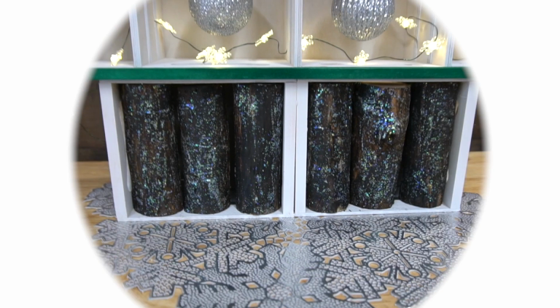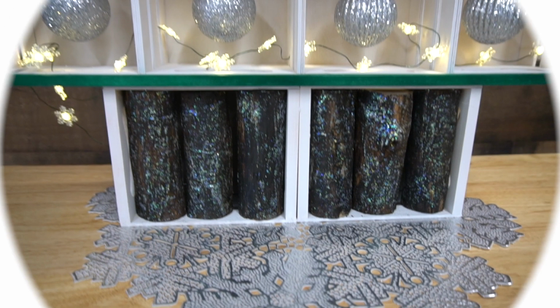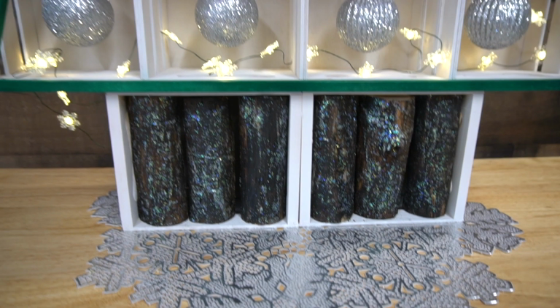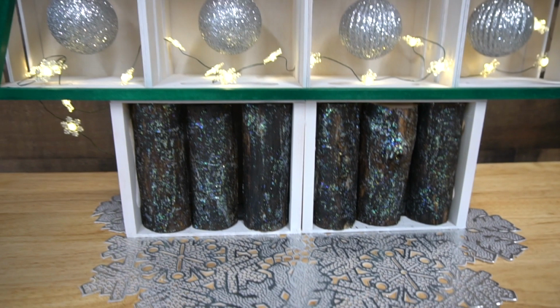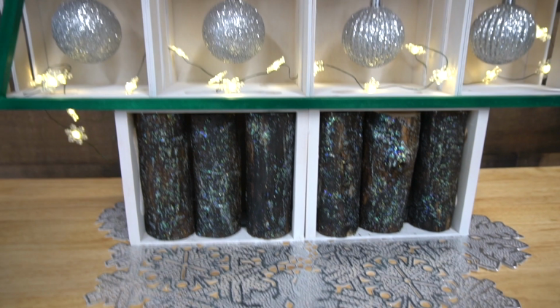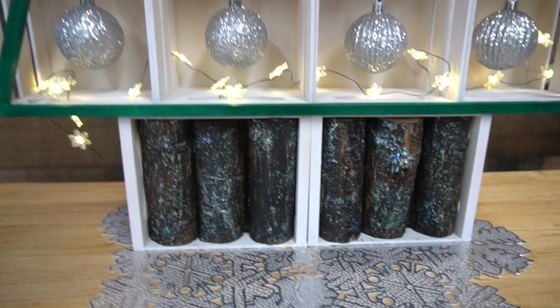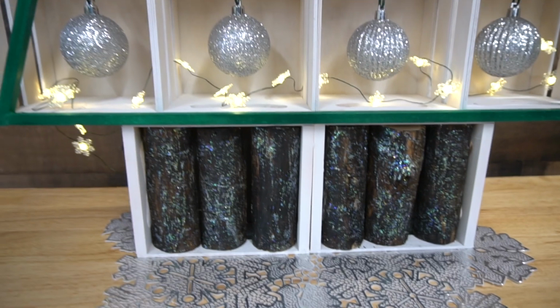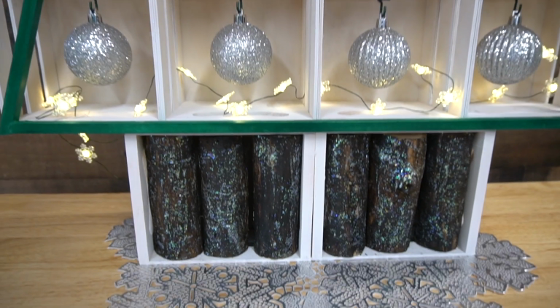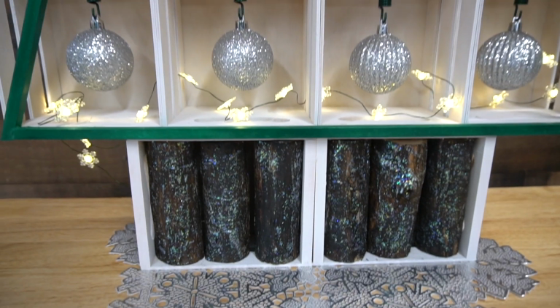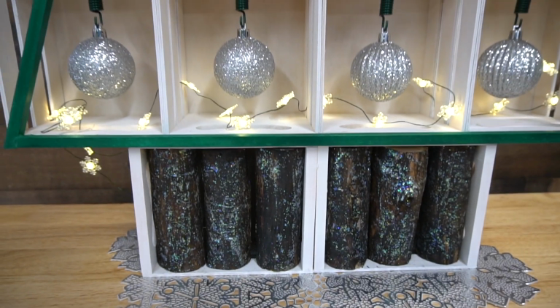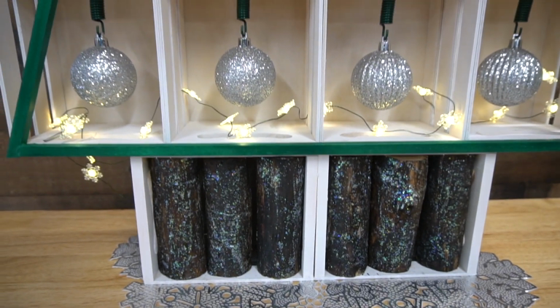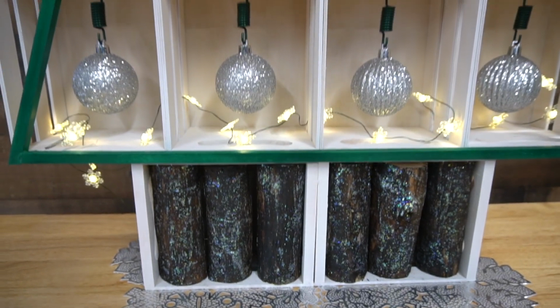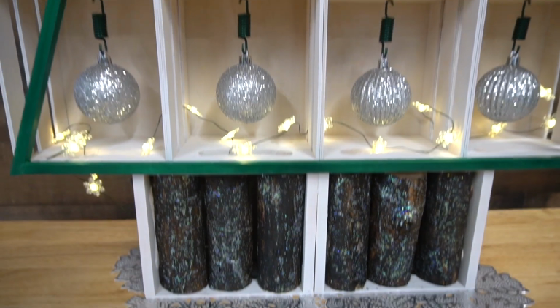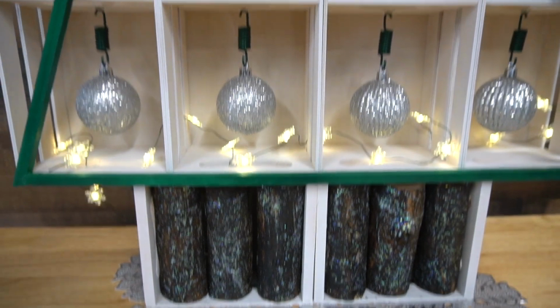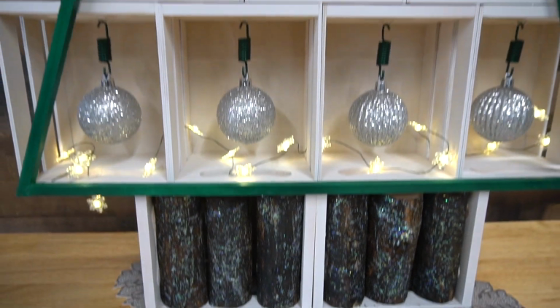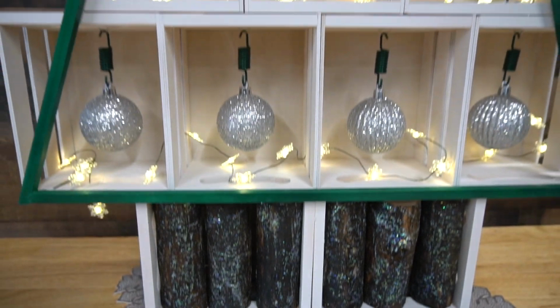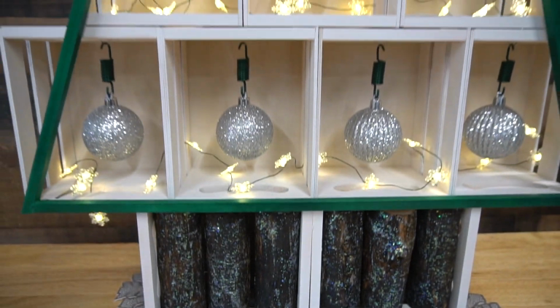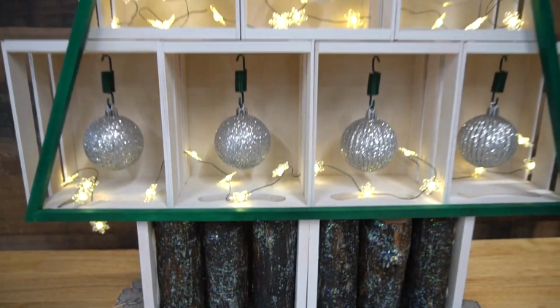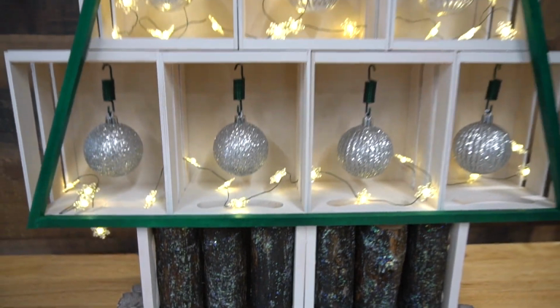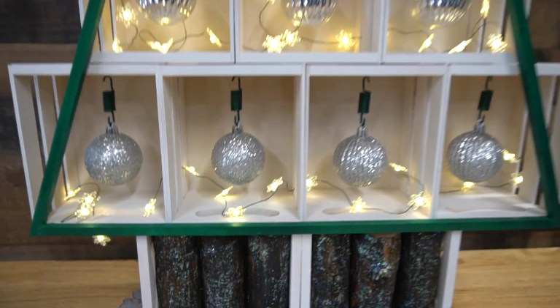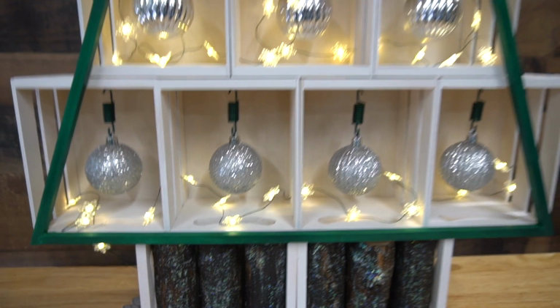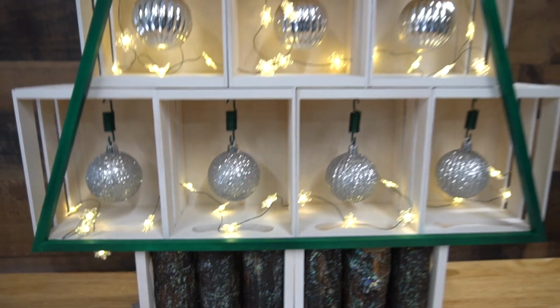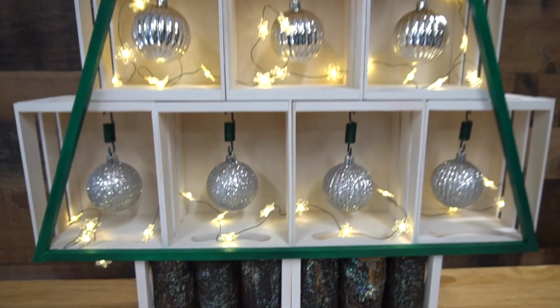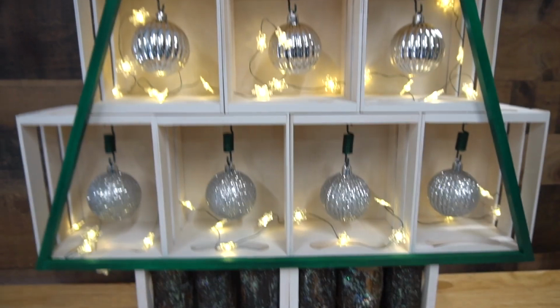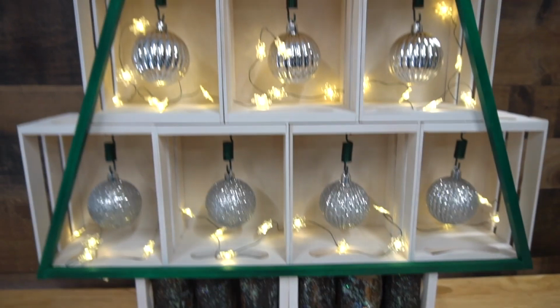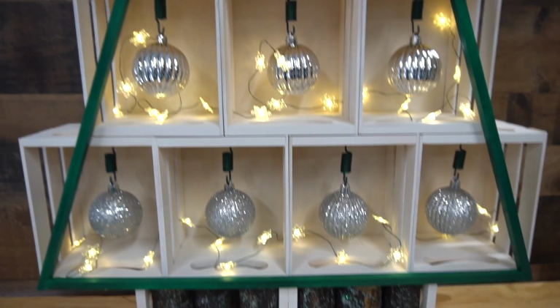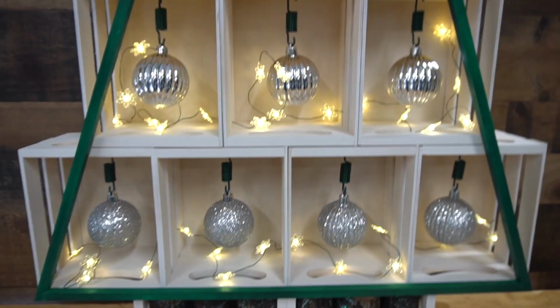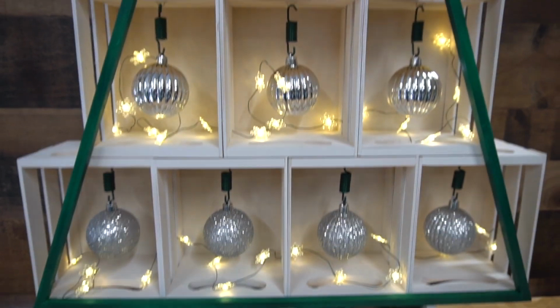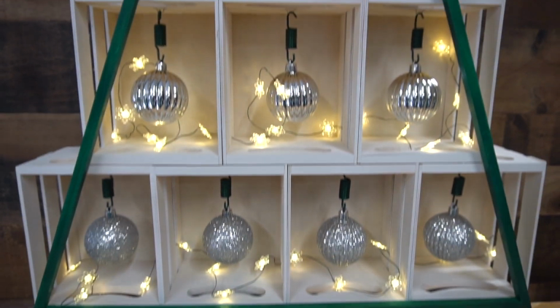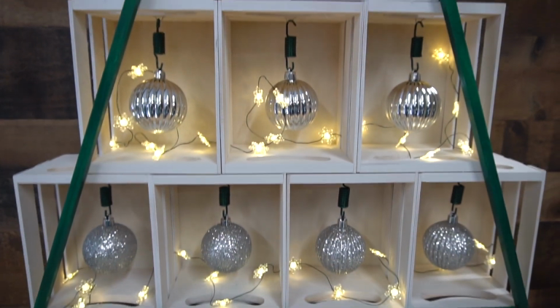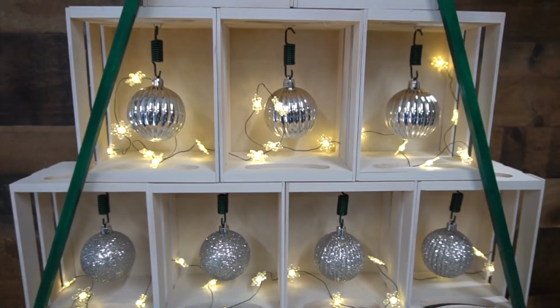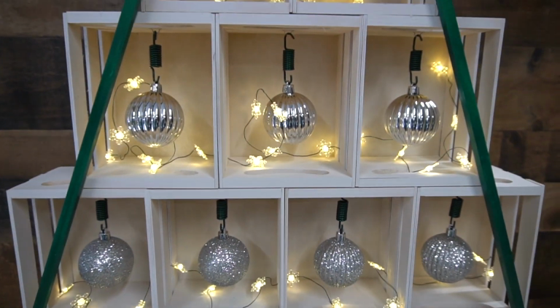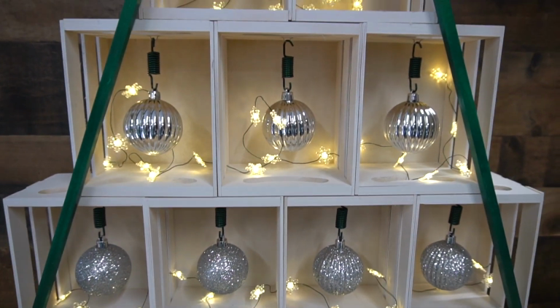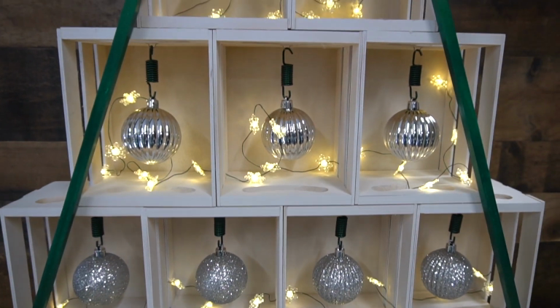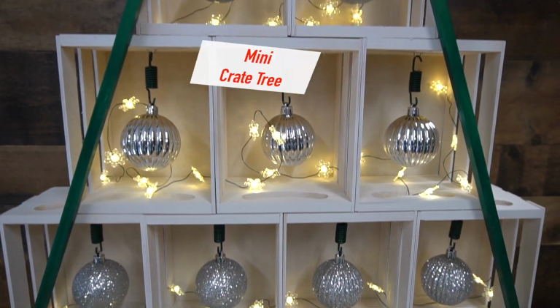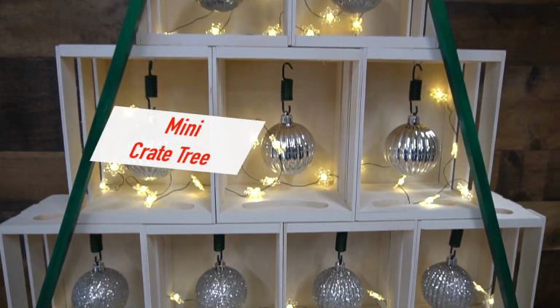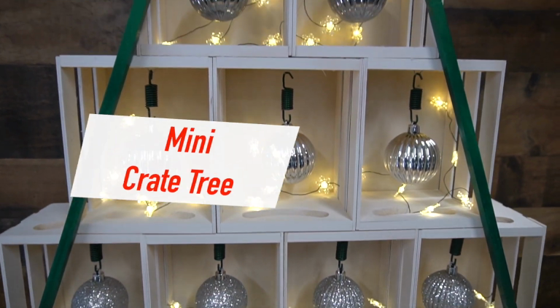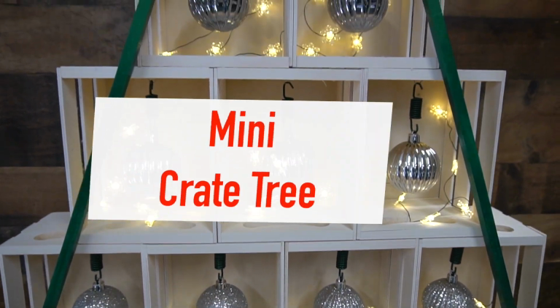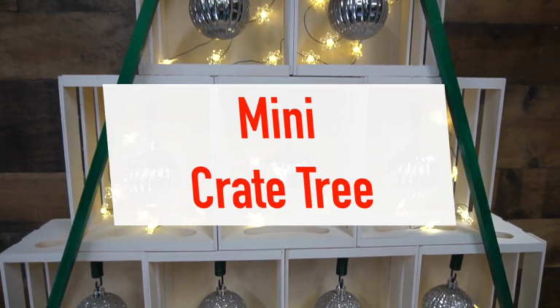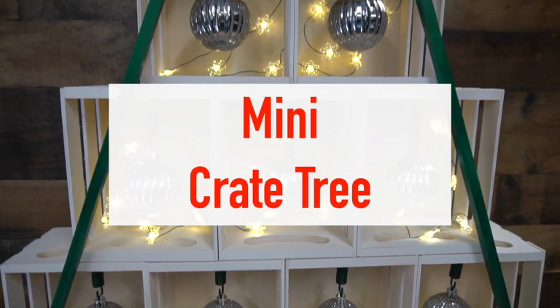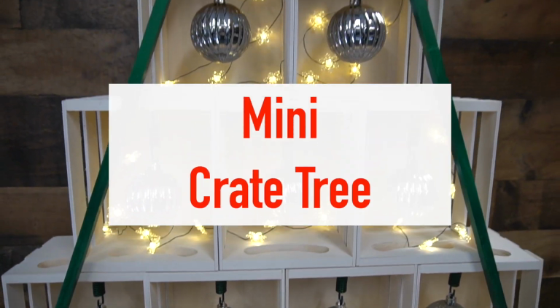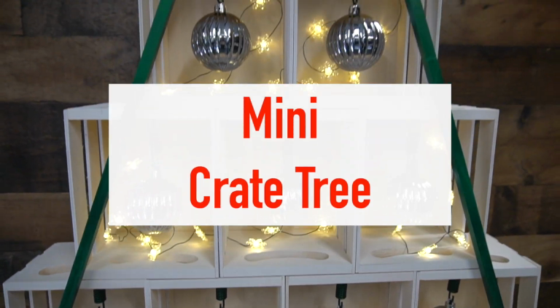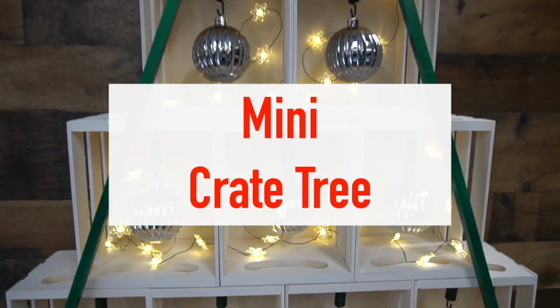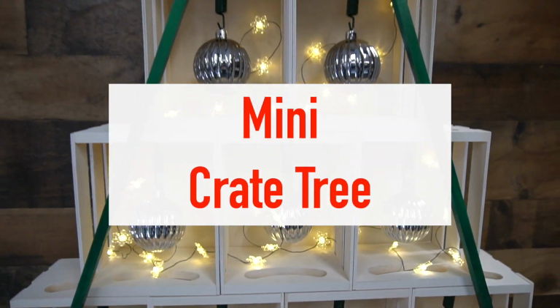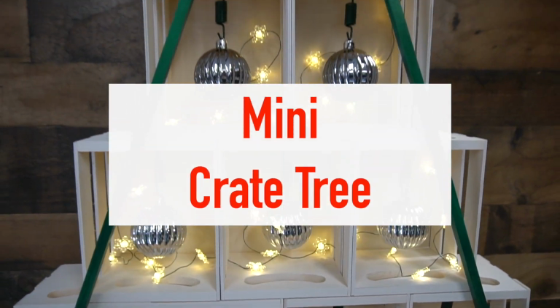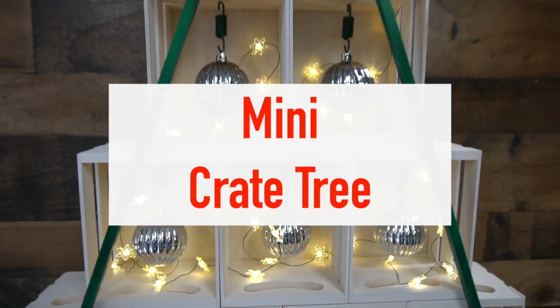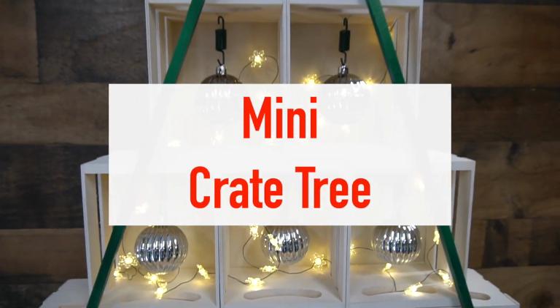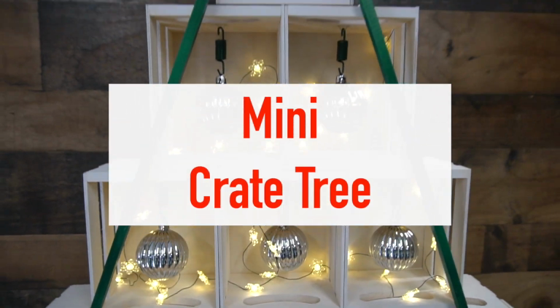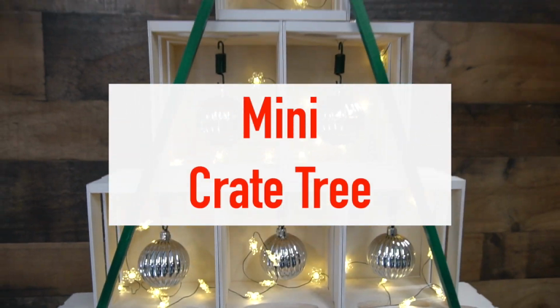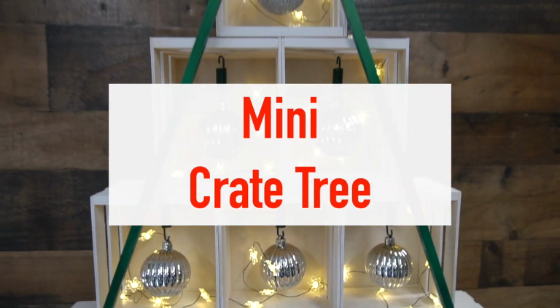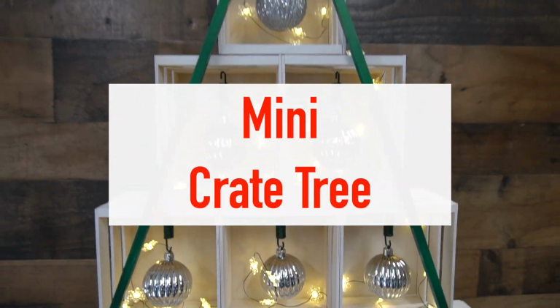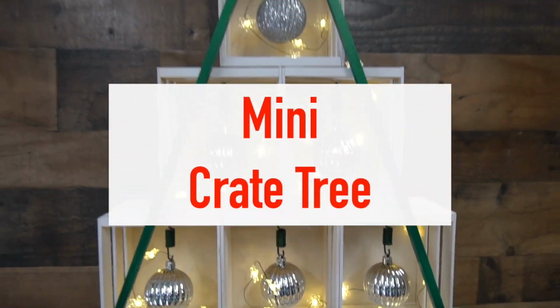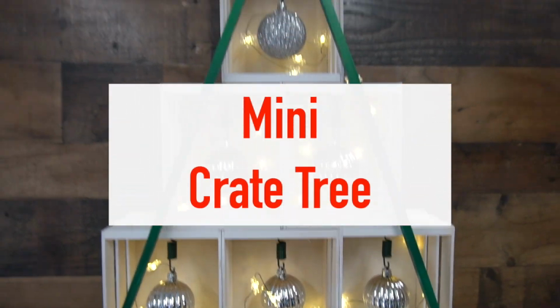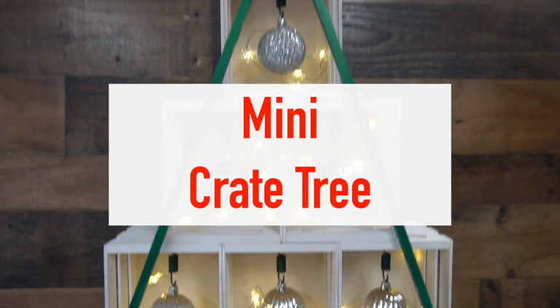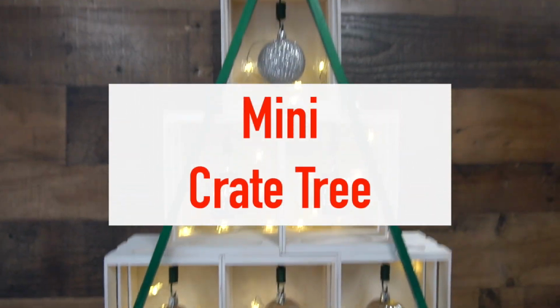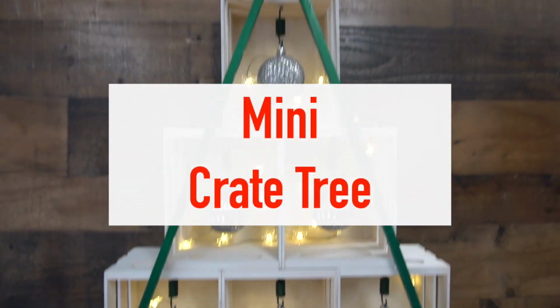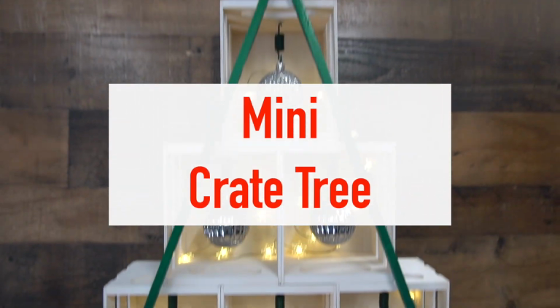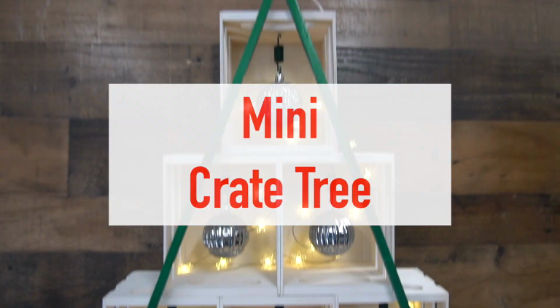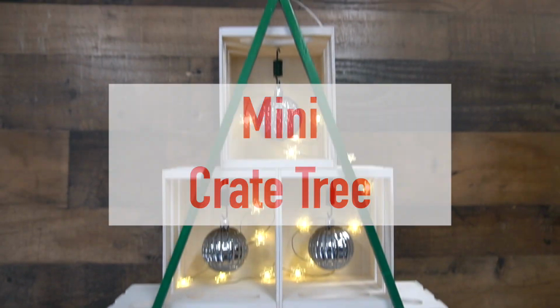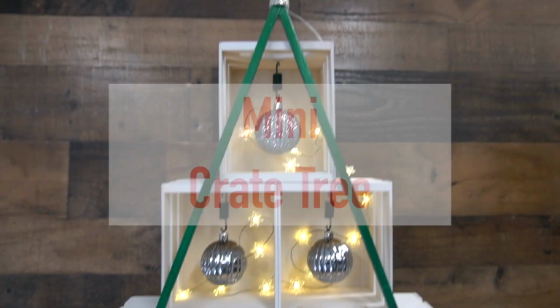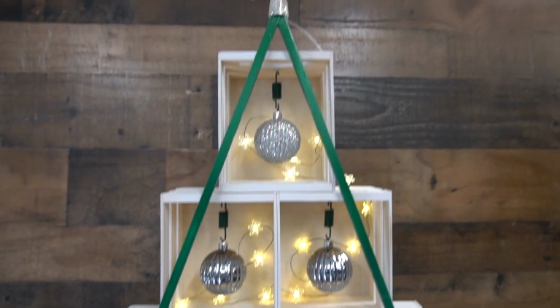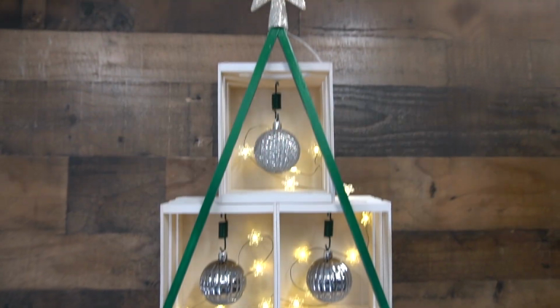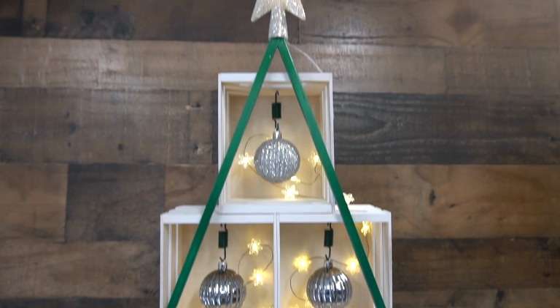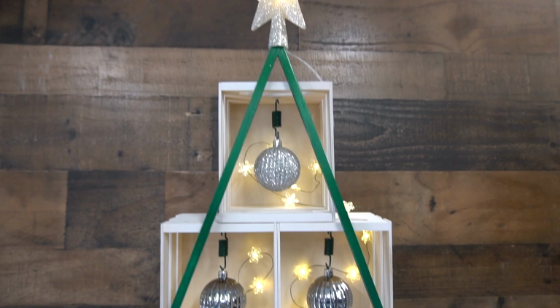Welcome to Mother Daughter Projects. I'm Vicki. Today I'm sharing a tabletop Christmas tree made from mini wooden crates. Let's get started.